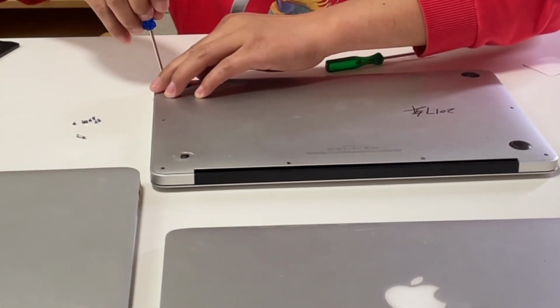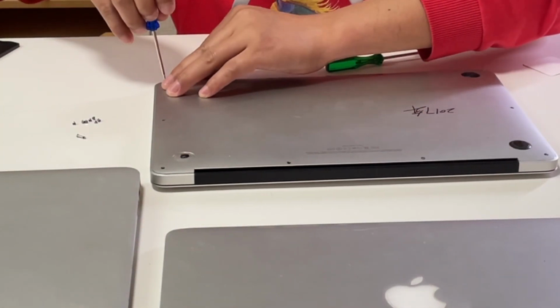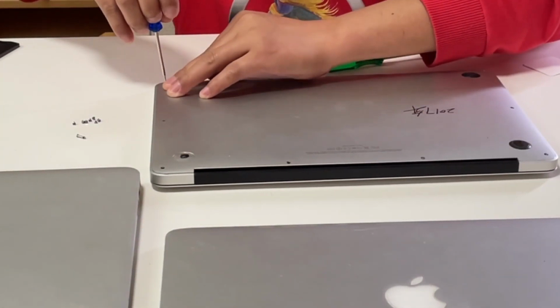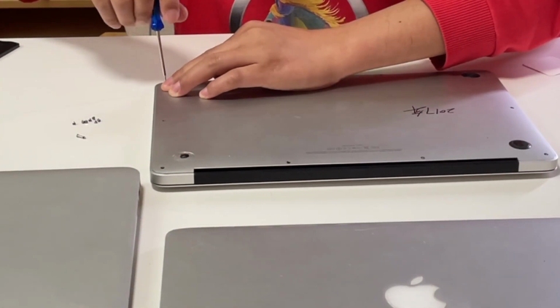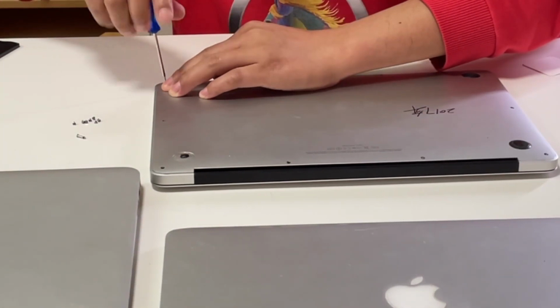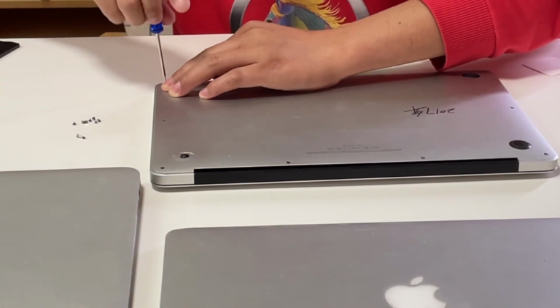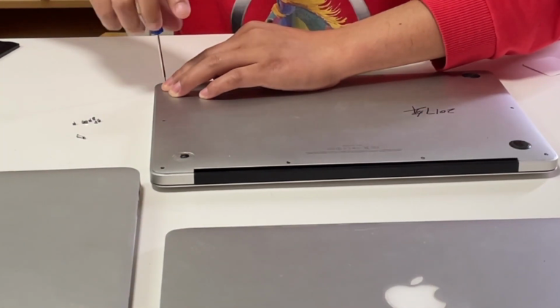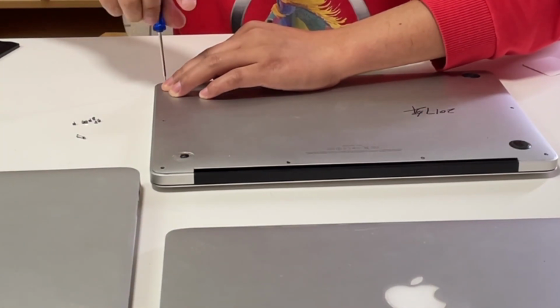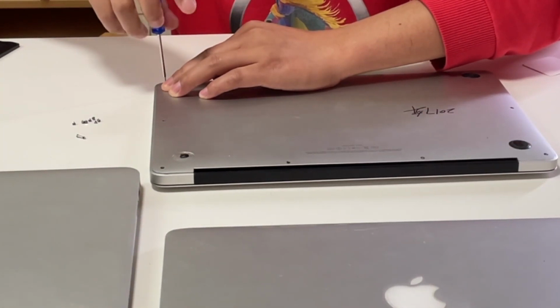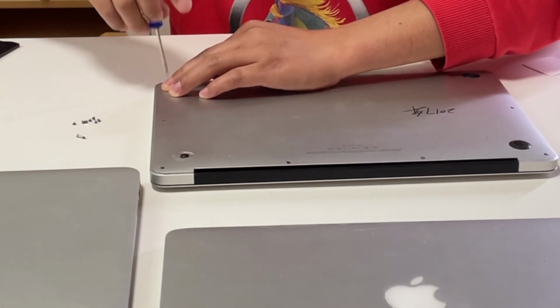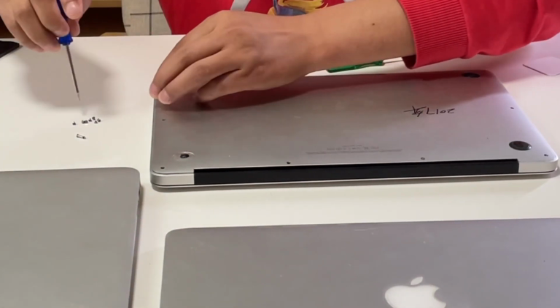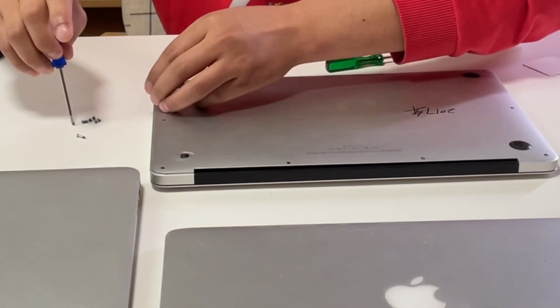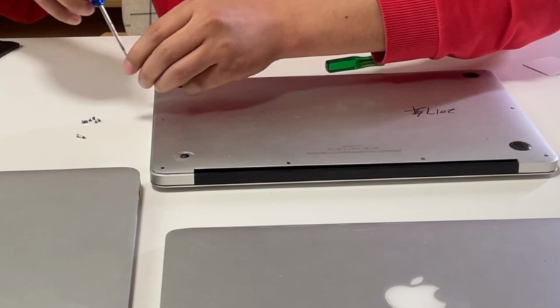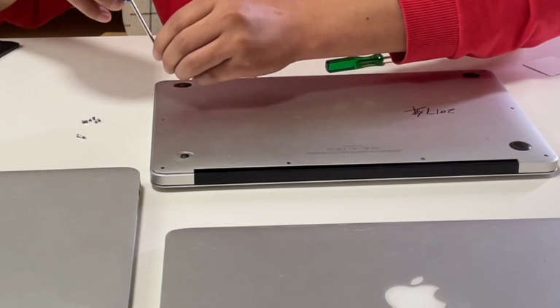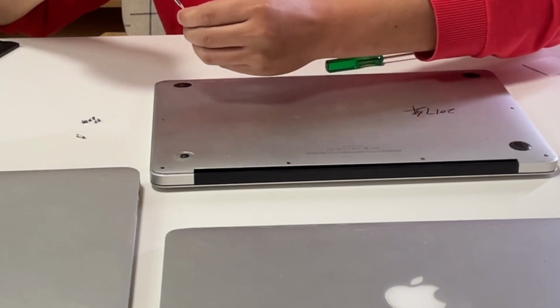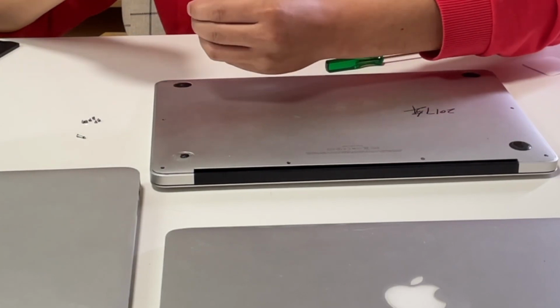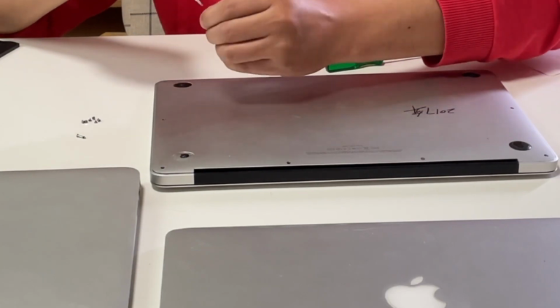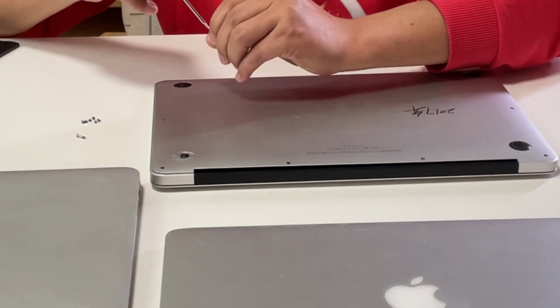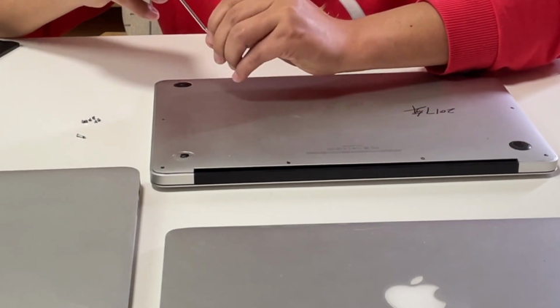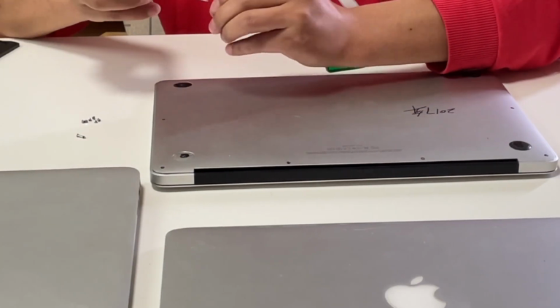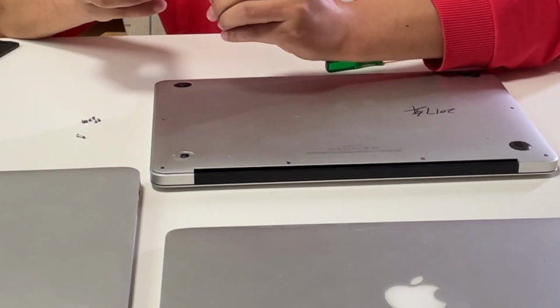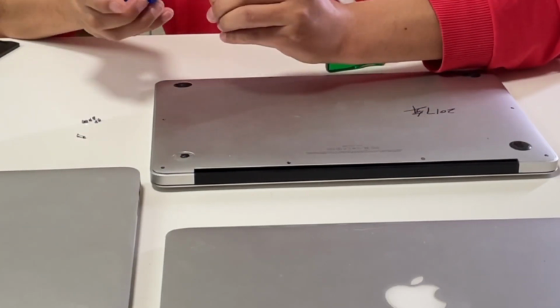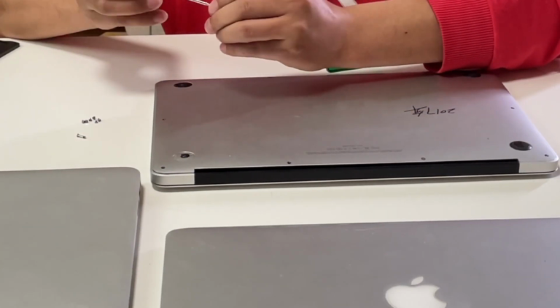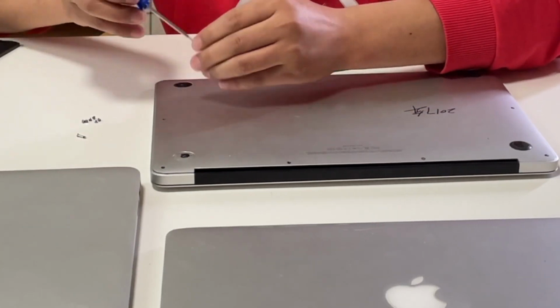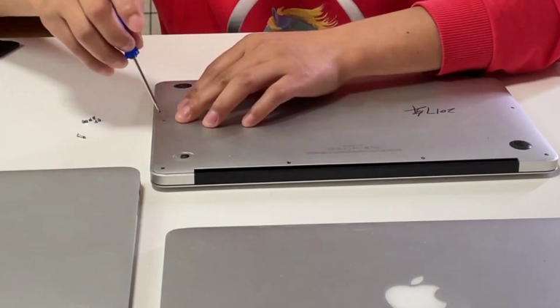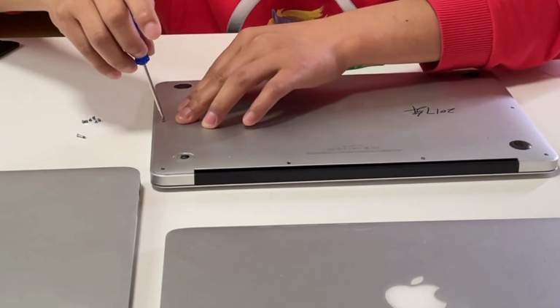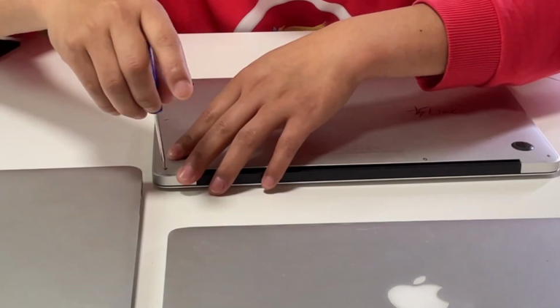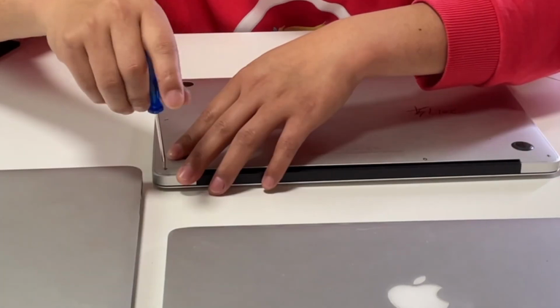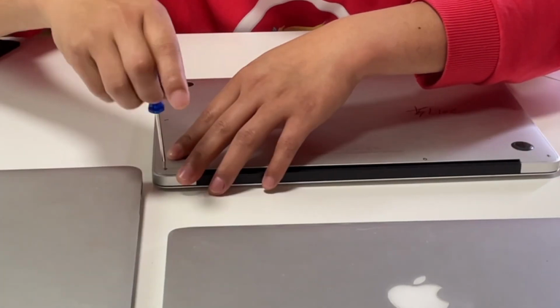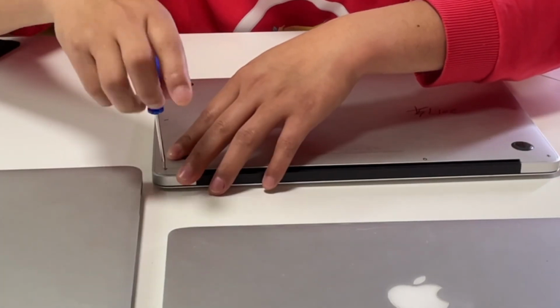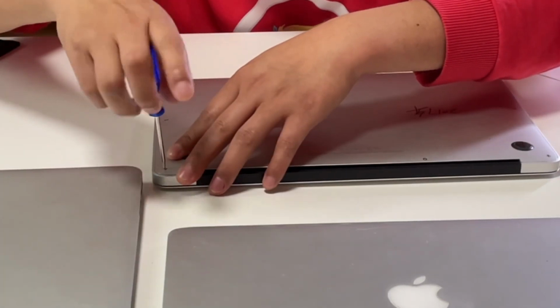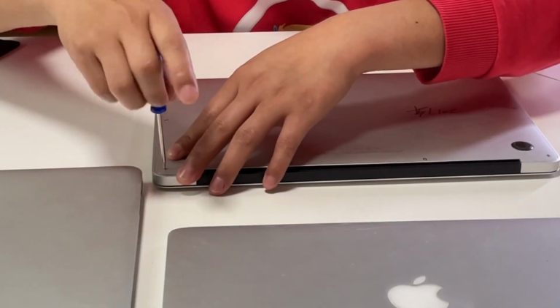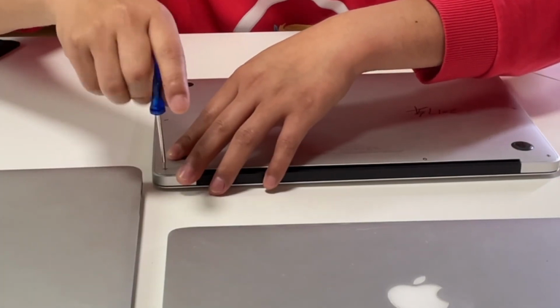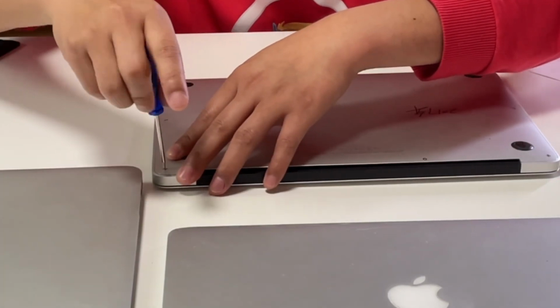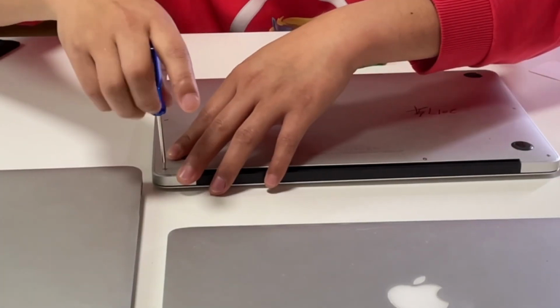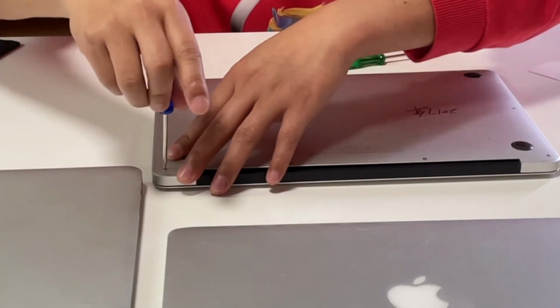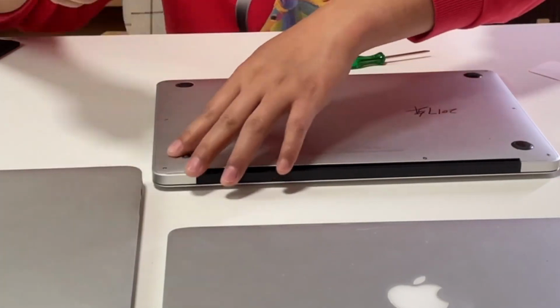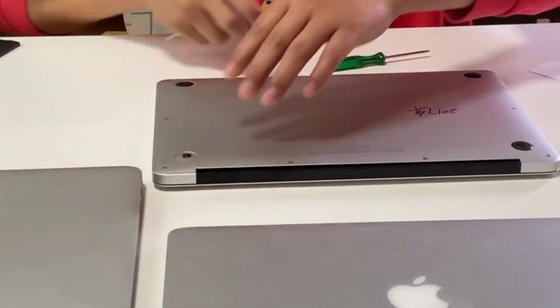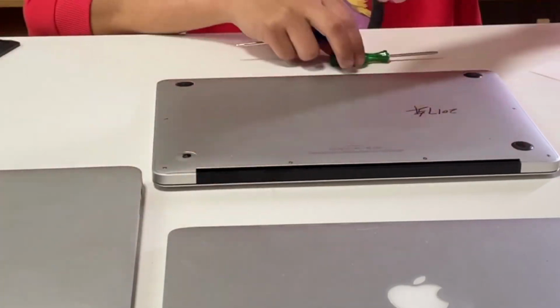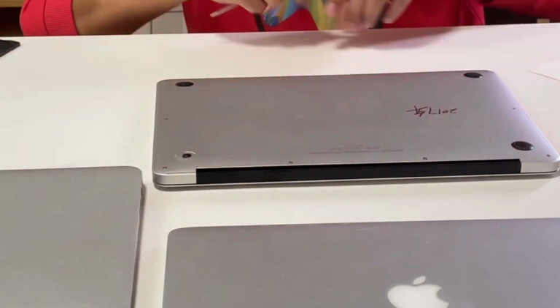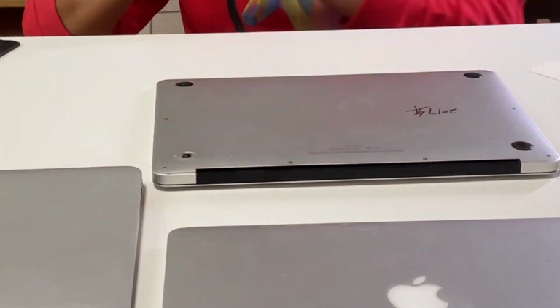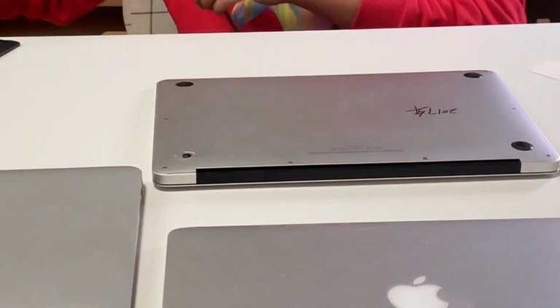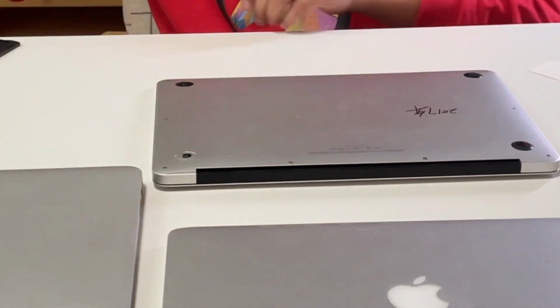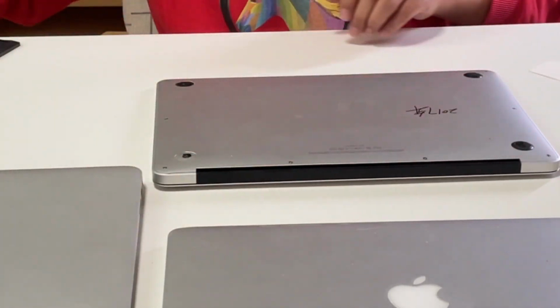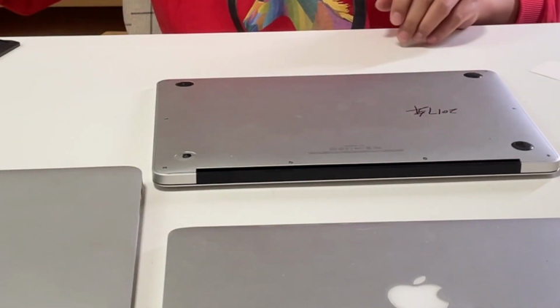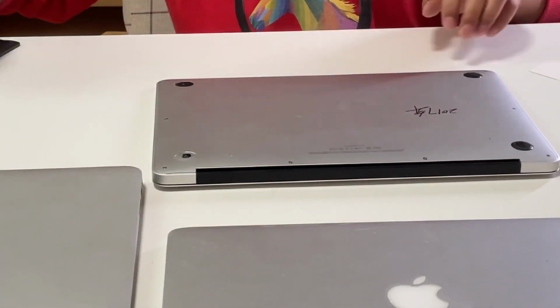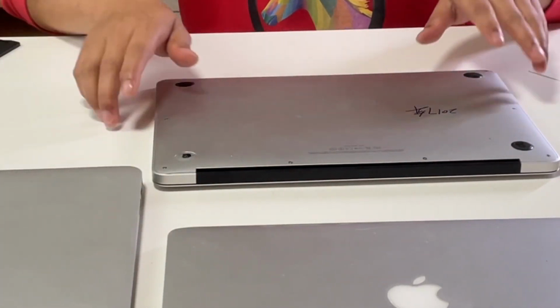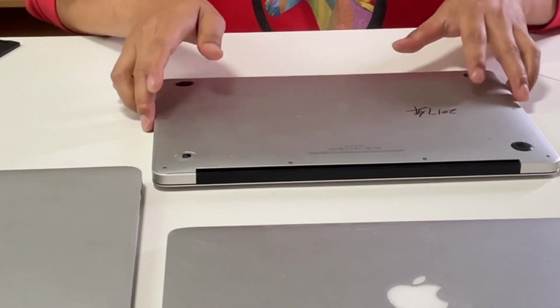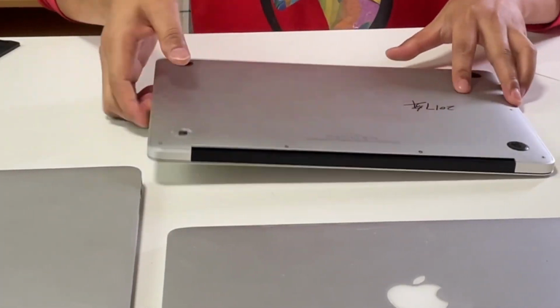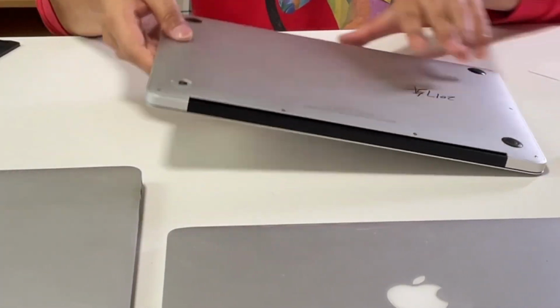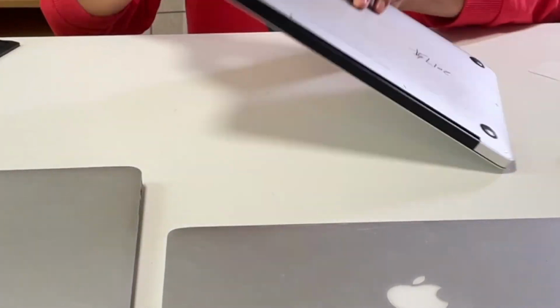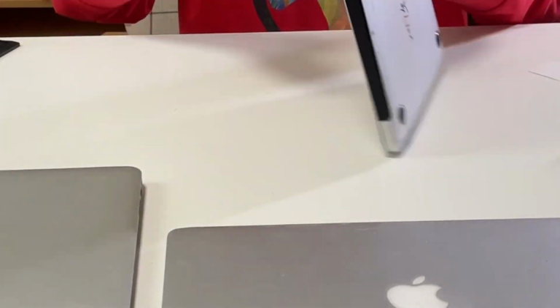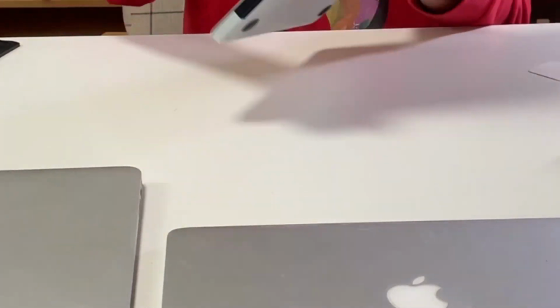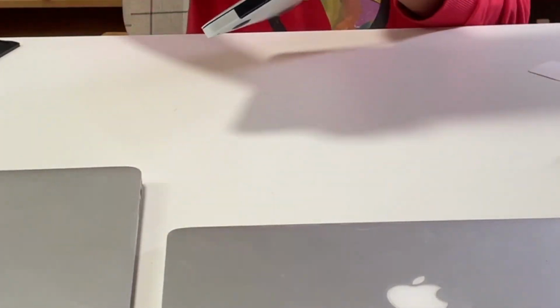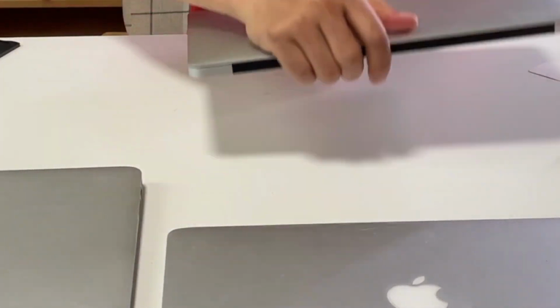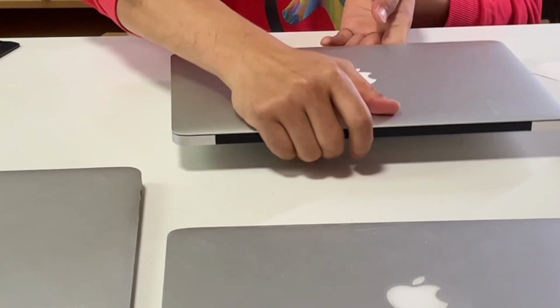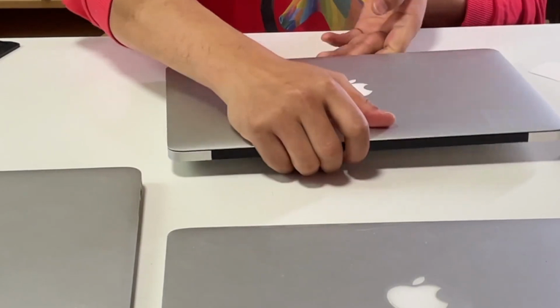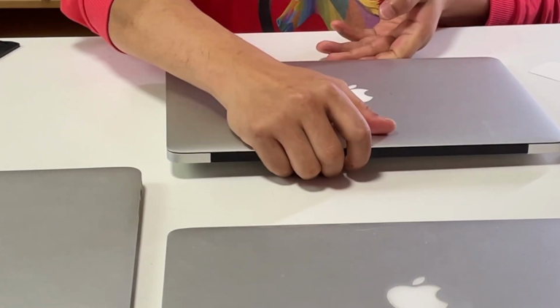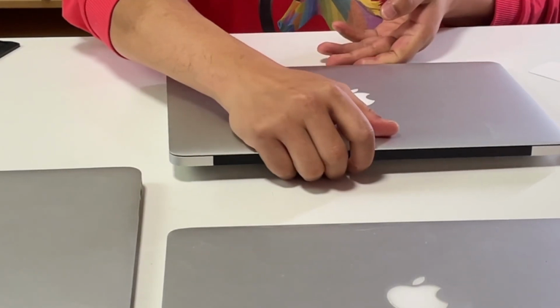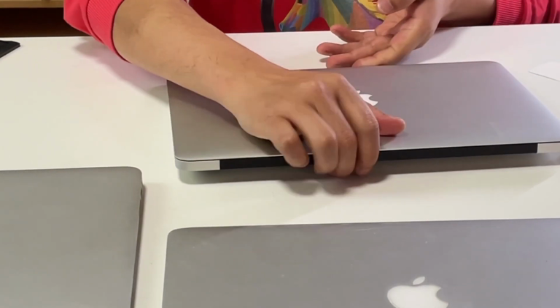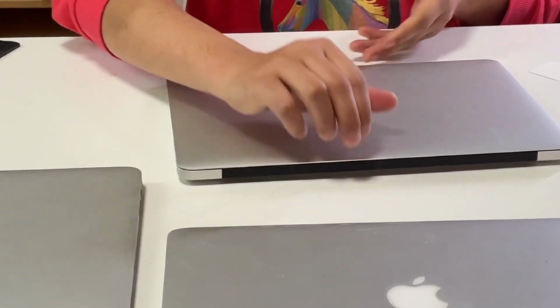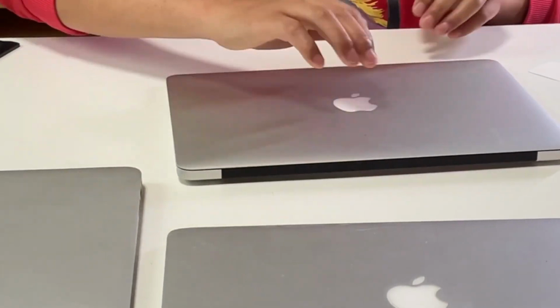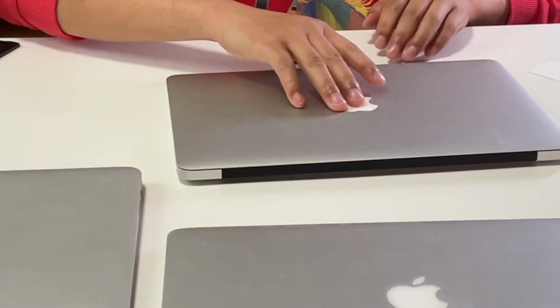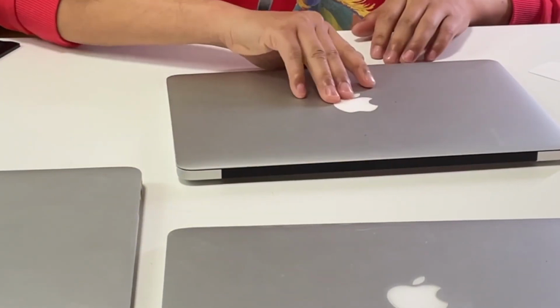After replacing the battery, we need to test if the touchpad, keyboard, and display can work properly. And now you're good to go.